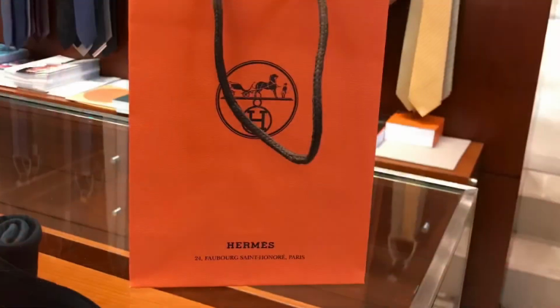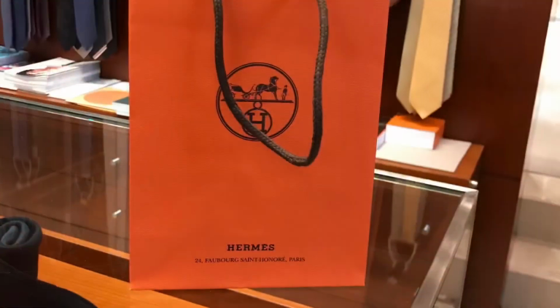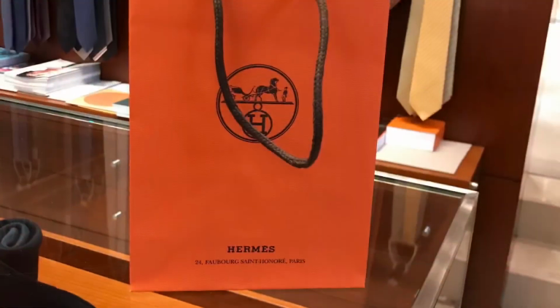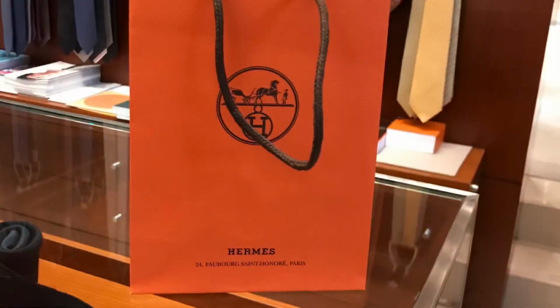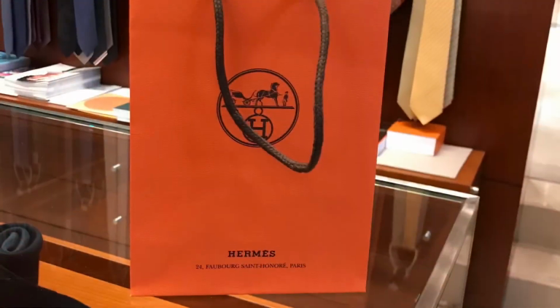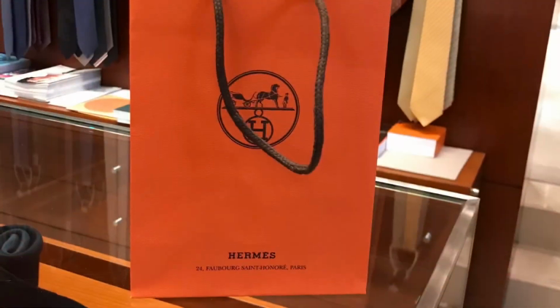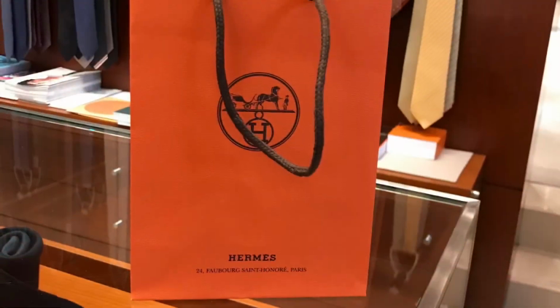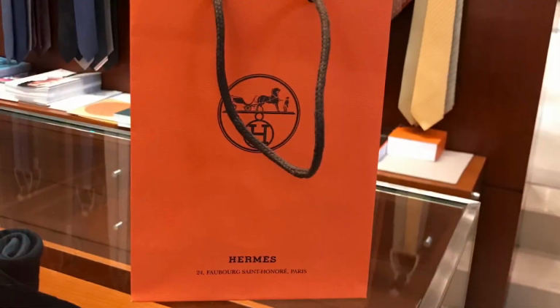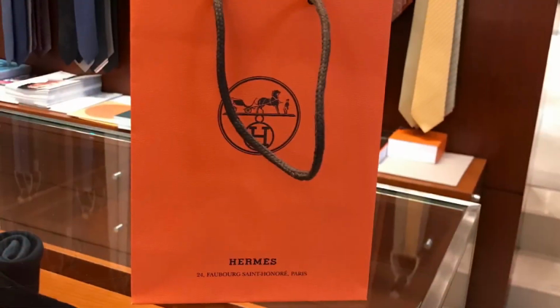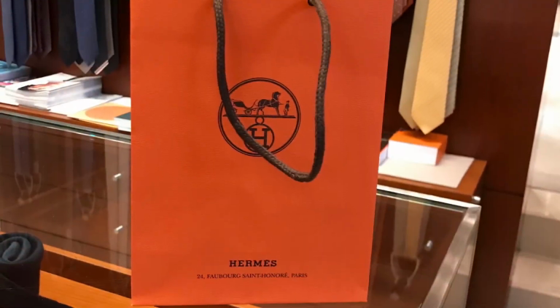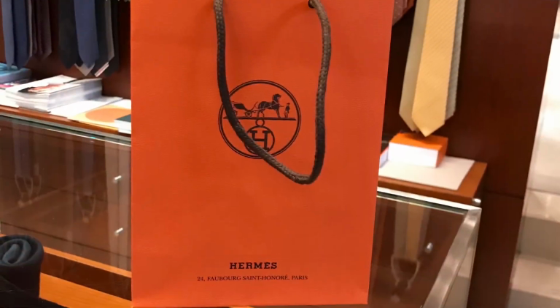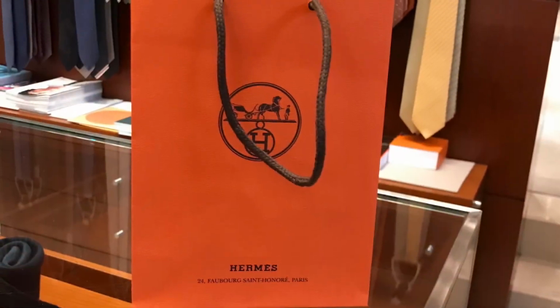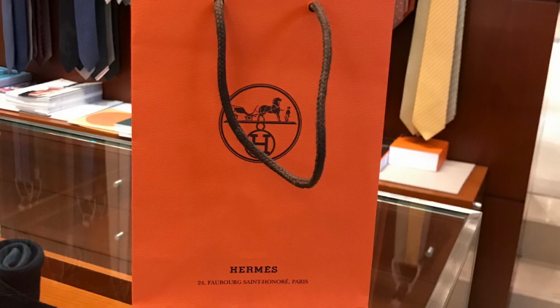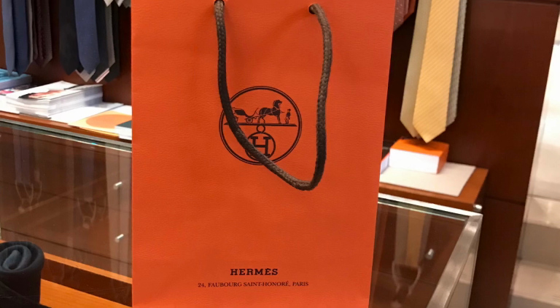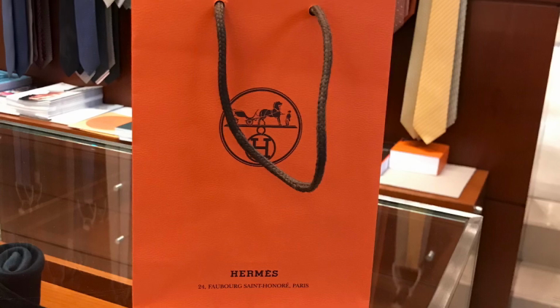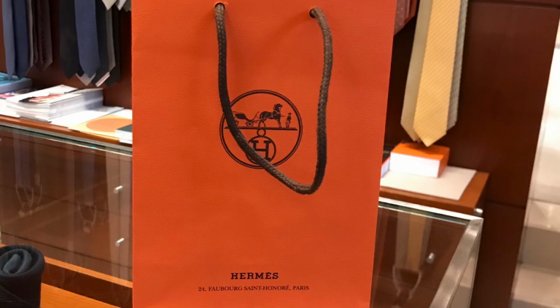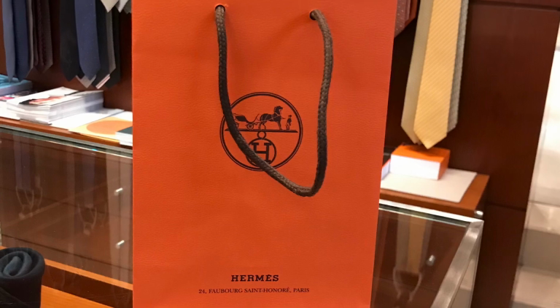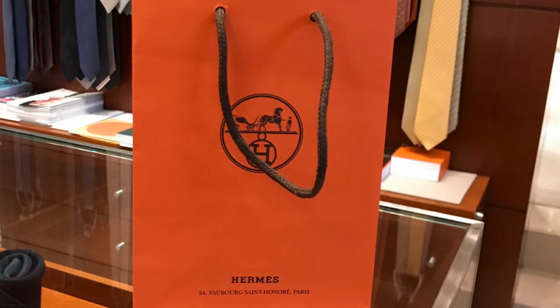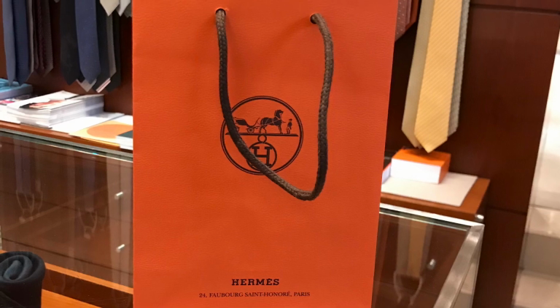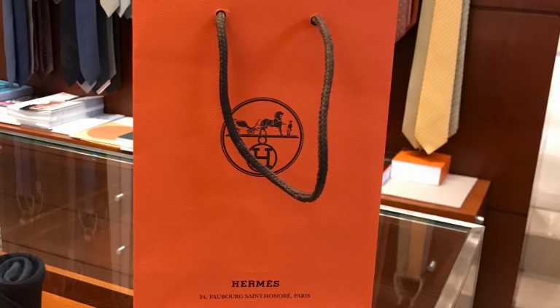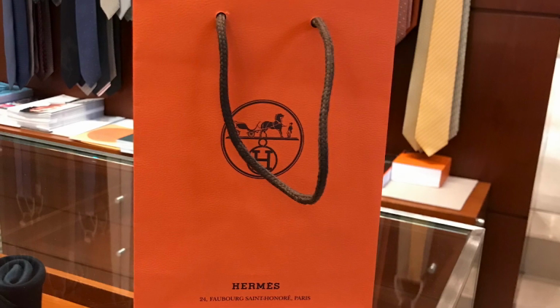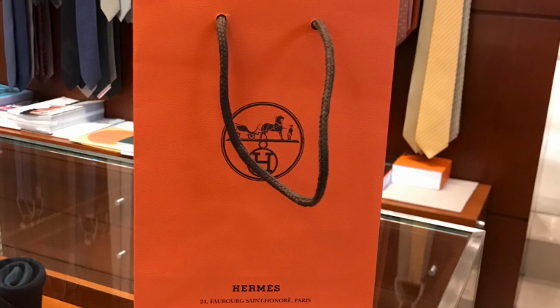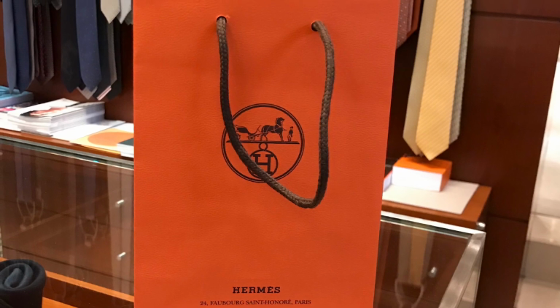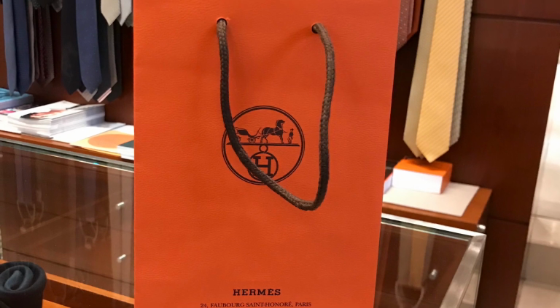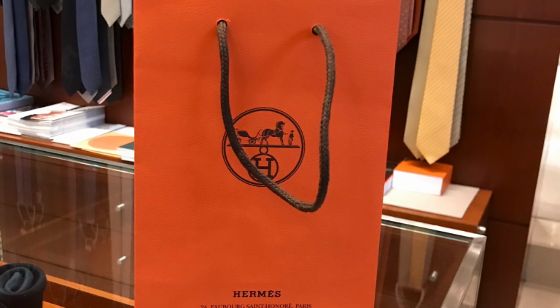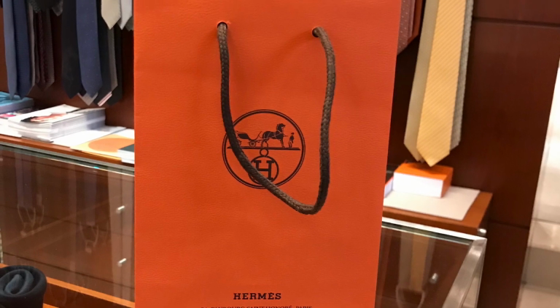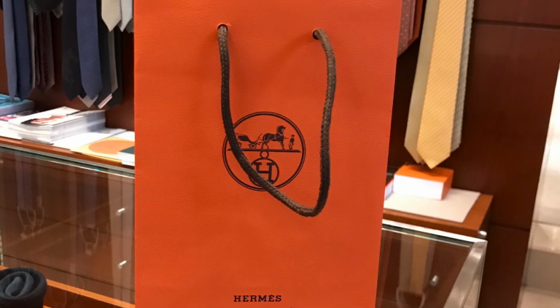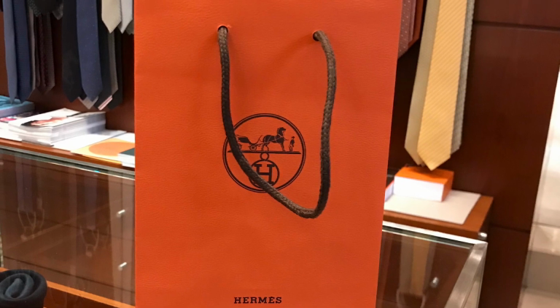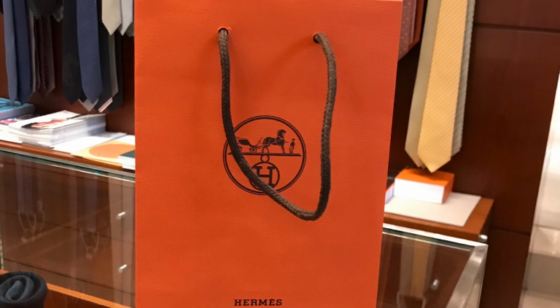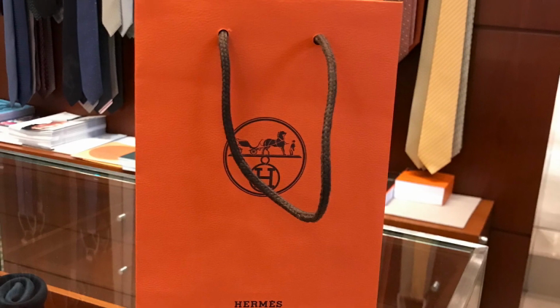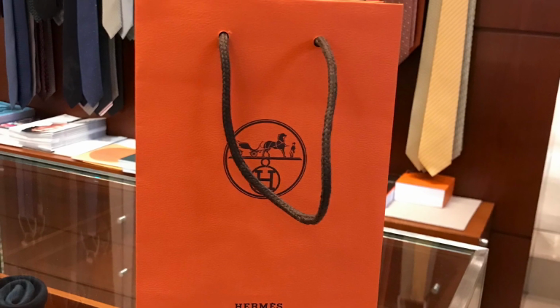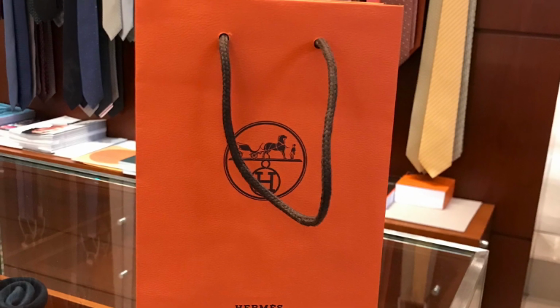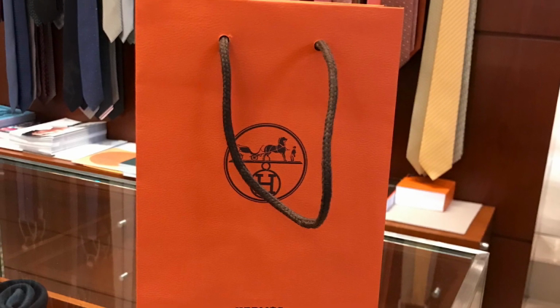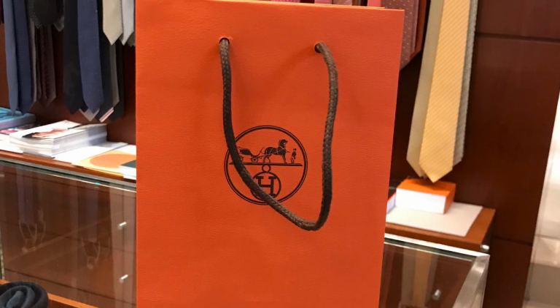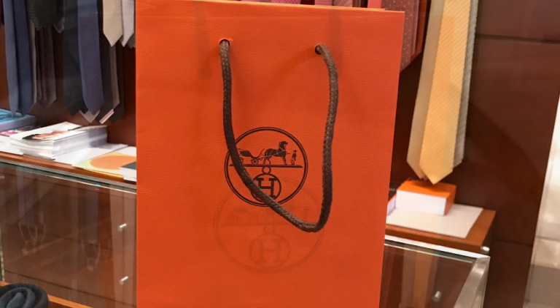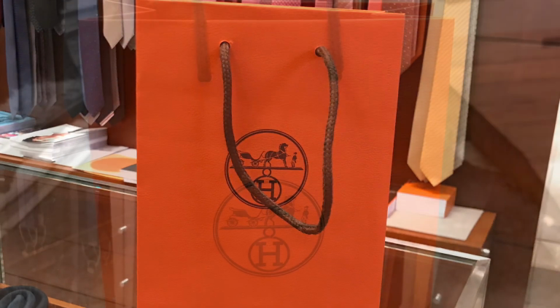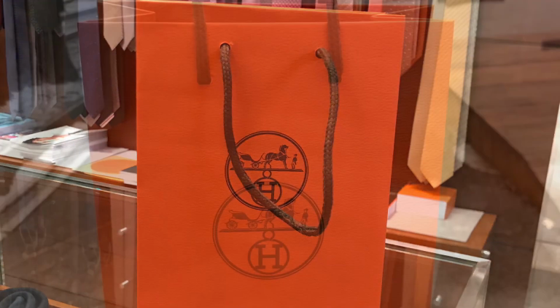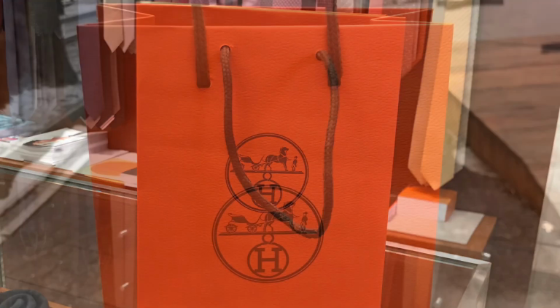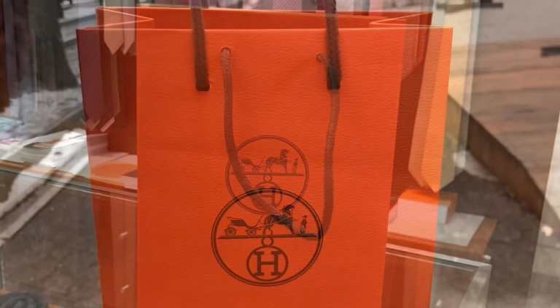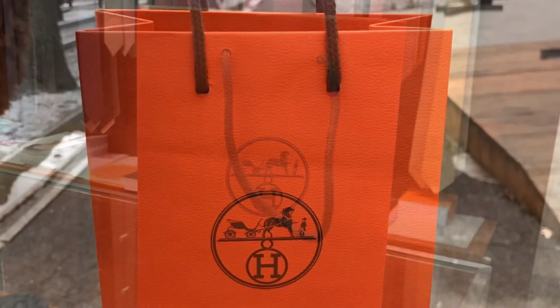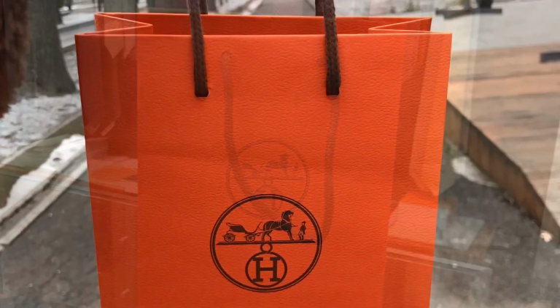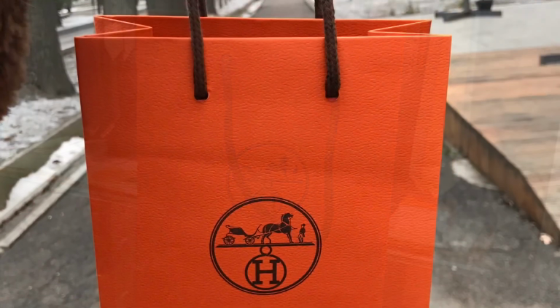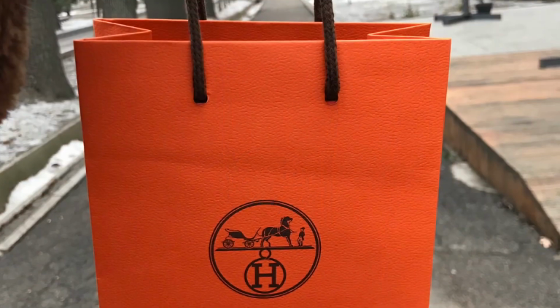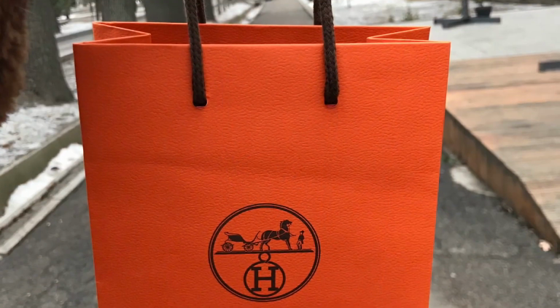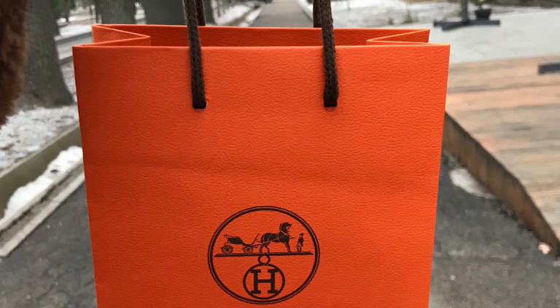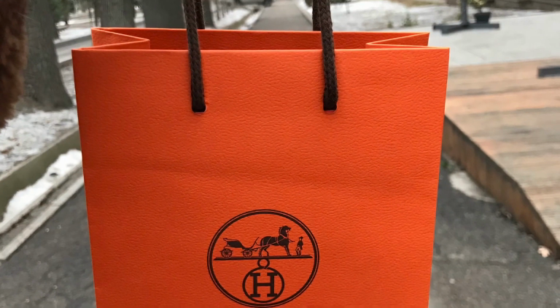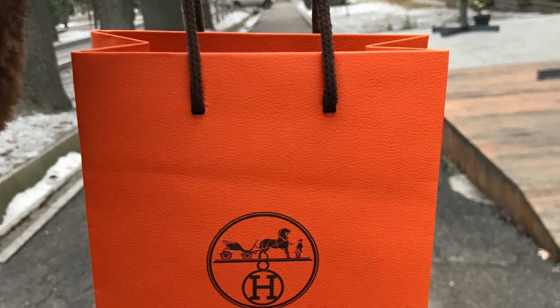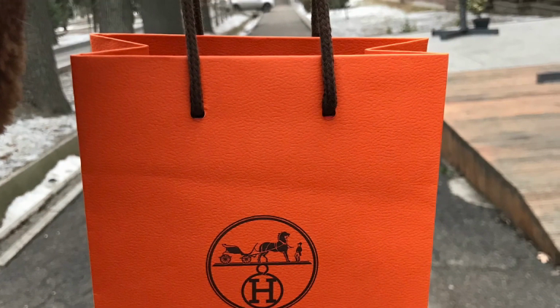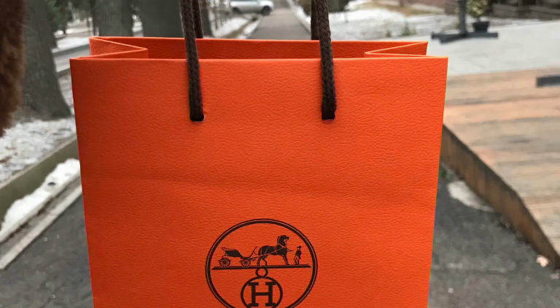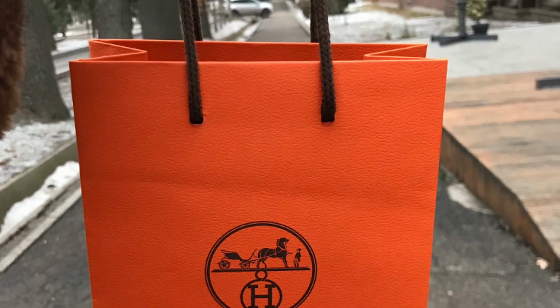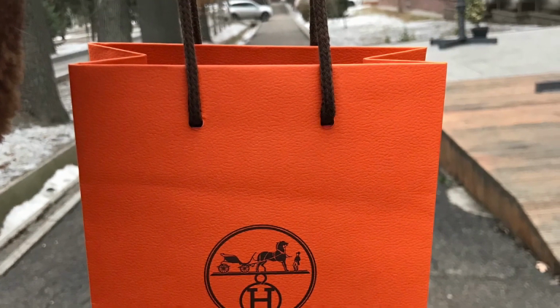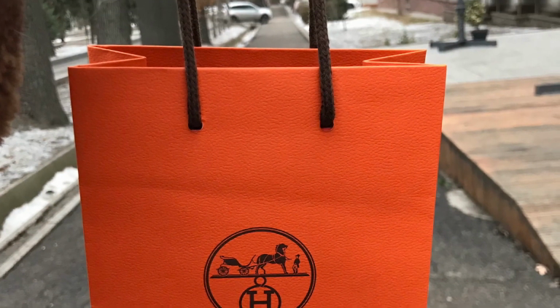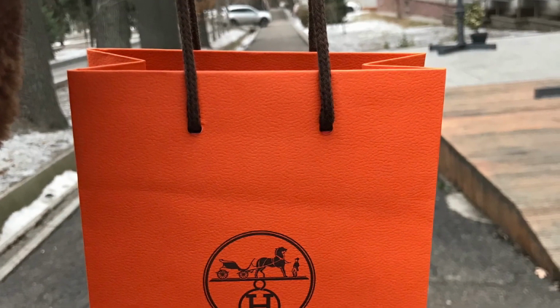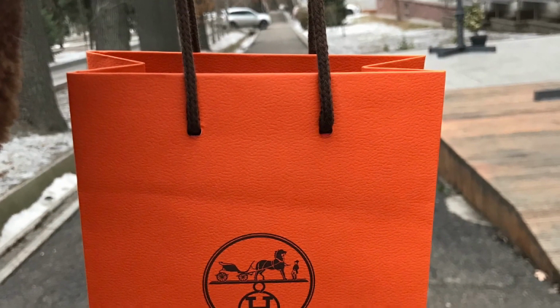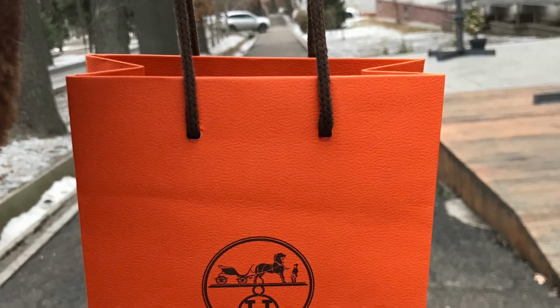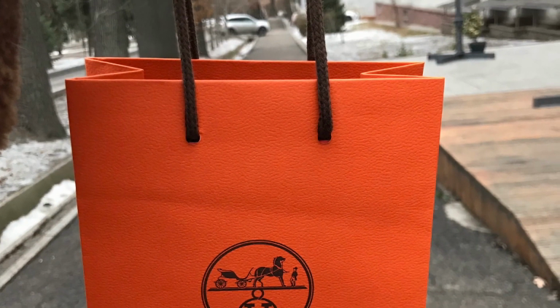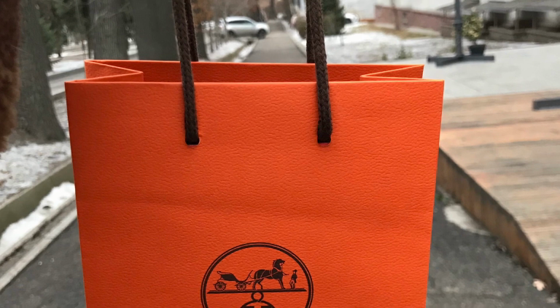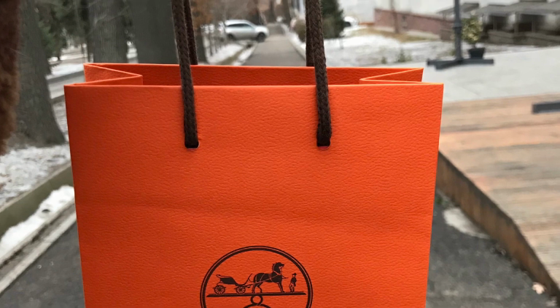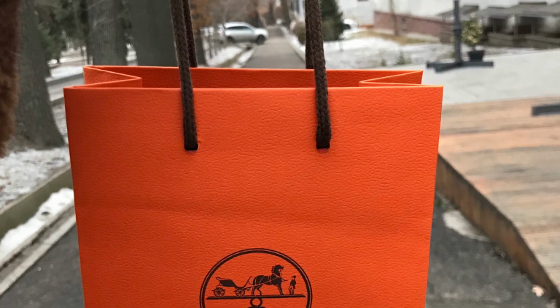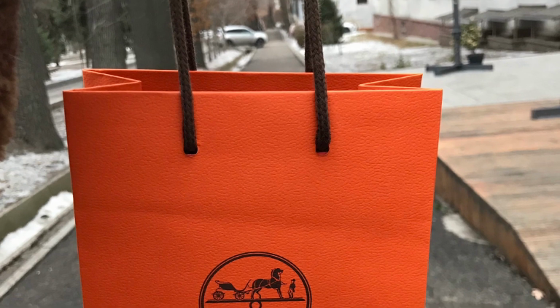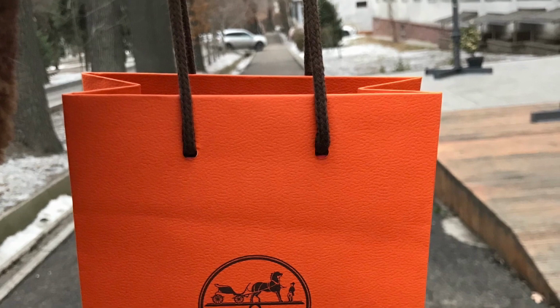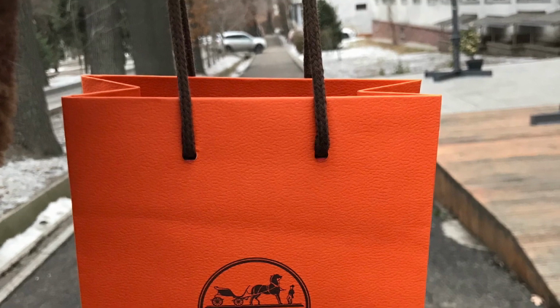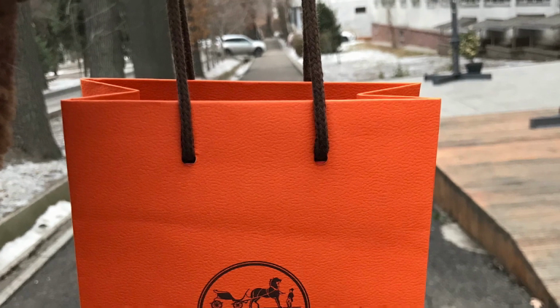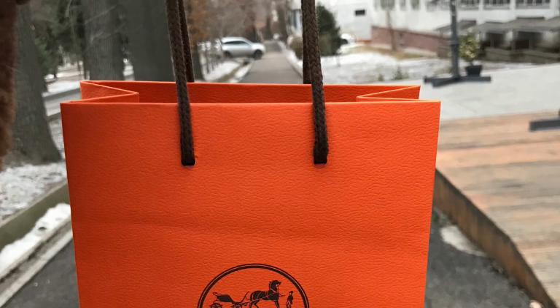Please stay tuned for the unboxing video coming soon. Take care, my friends, and I'll talk to you soon. Bye!